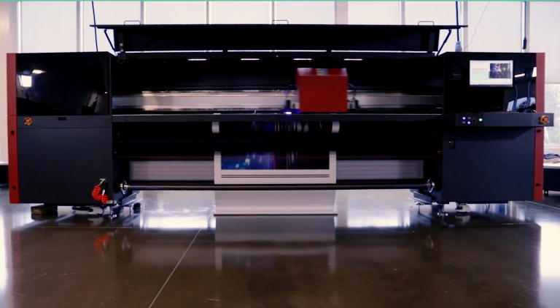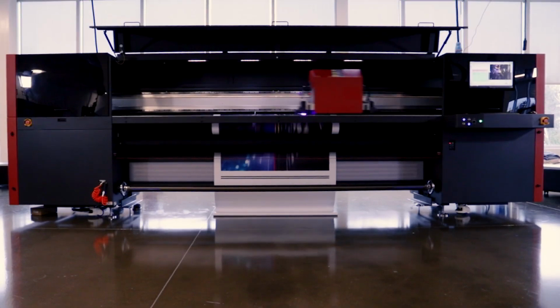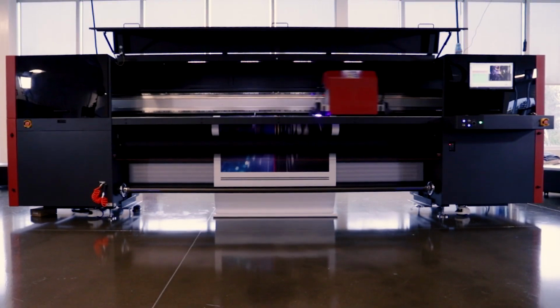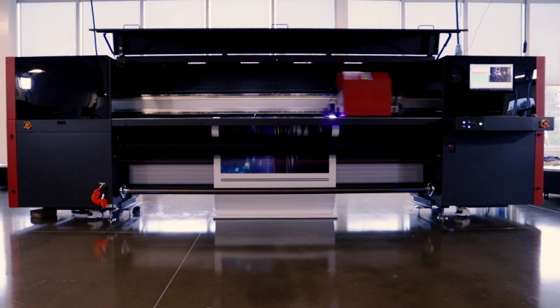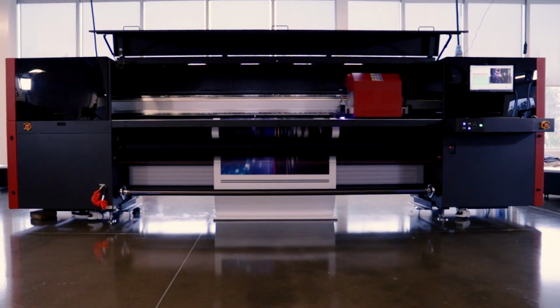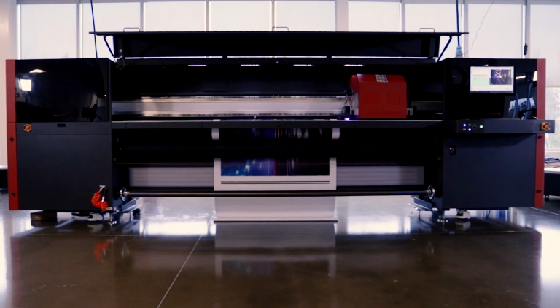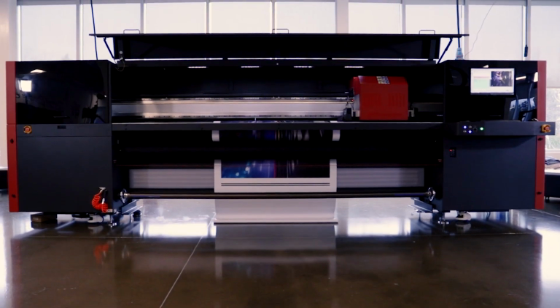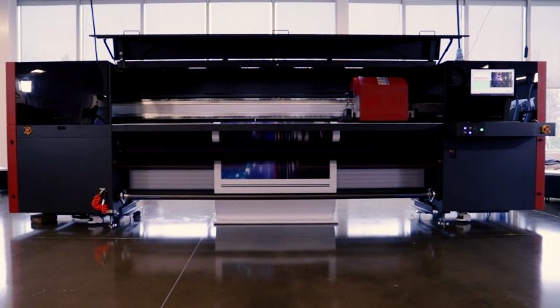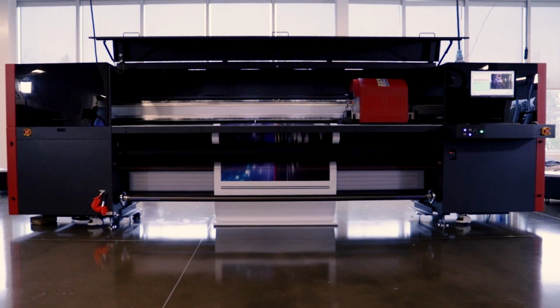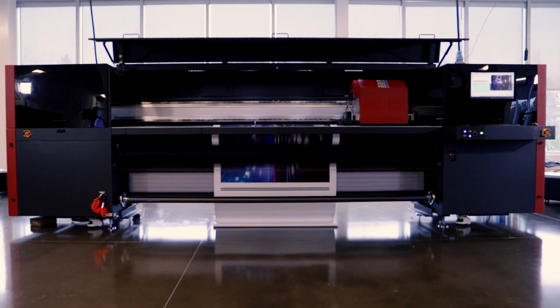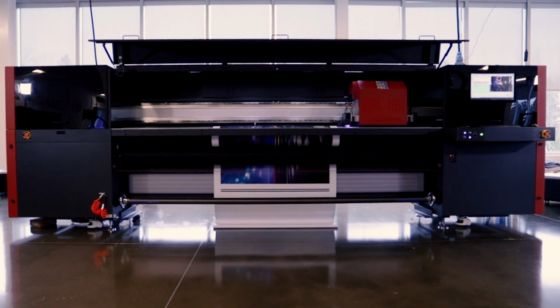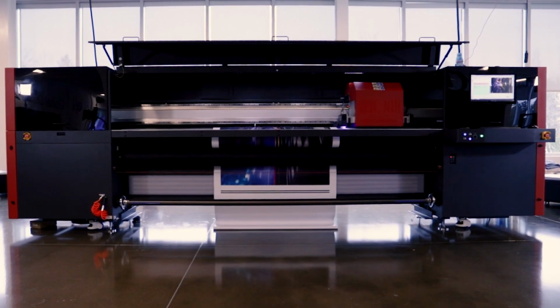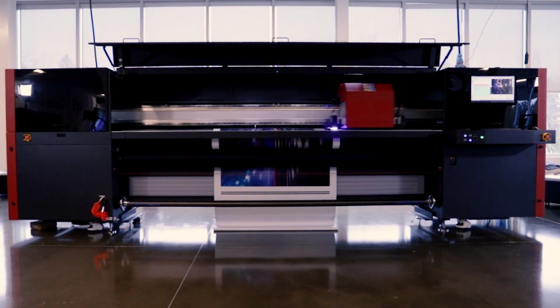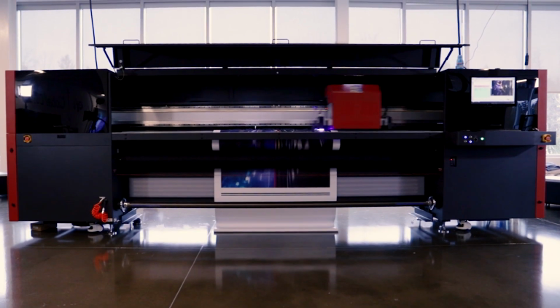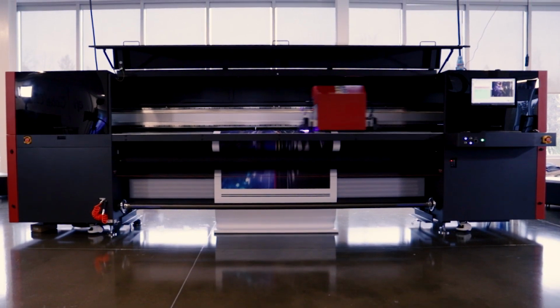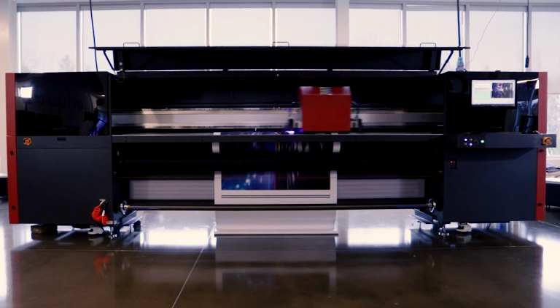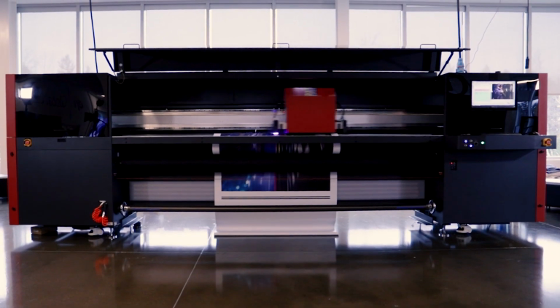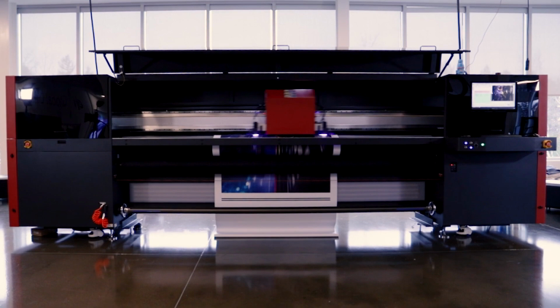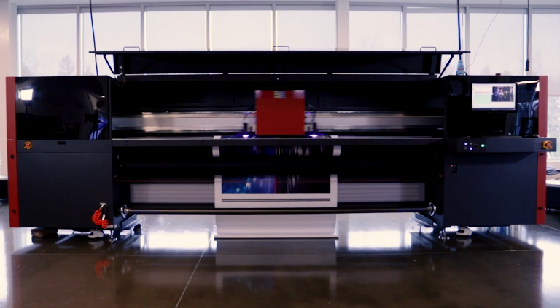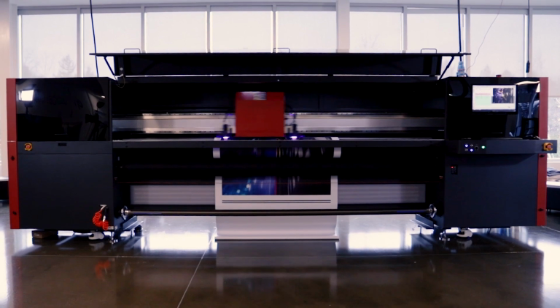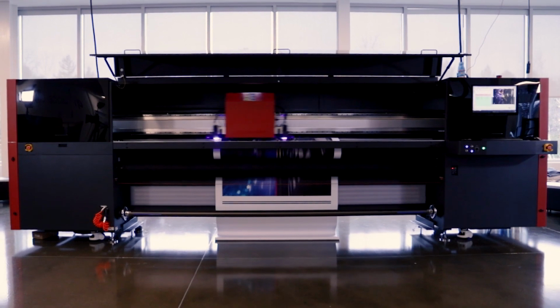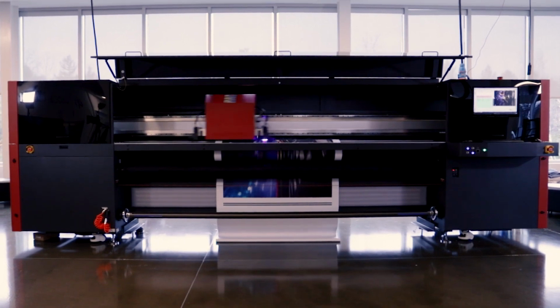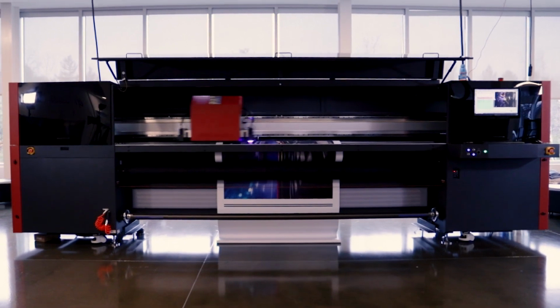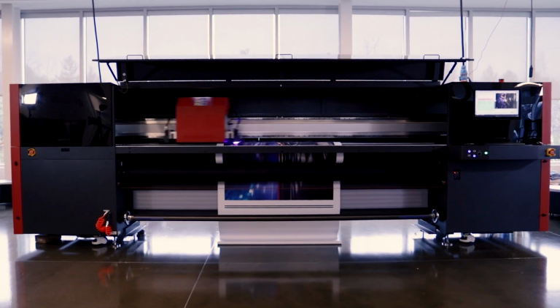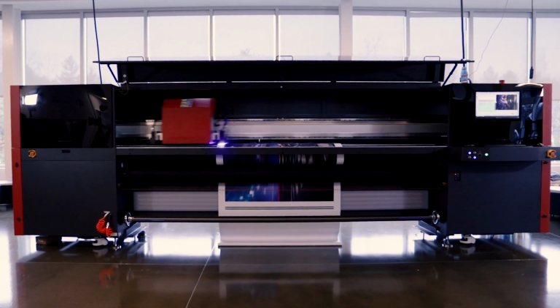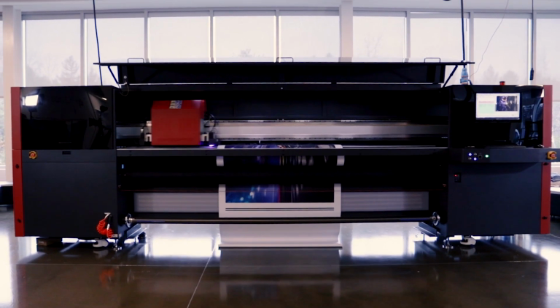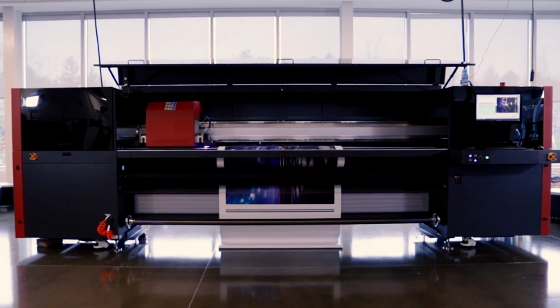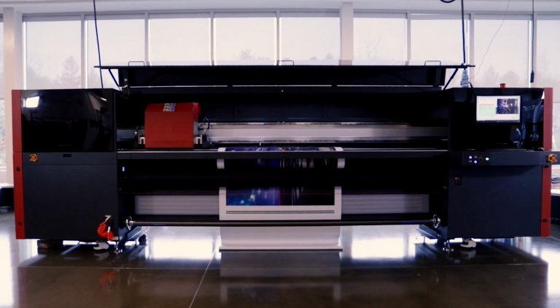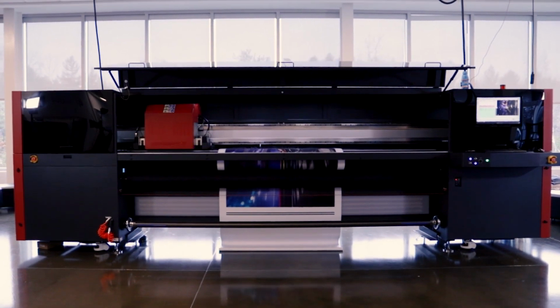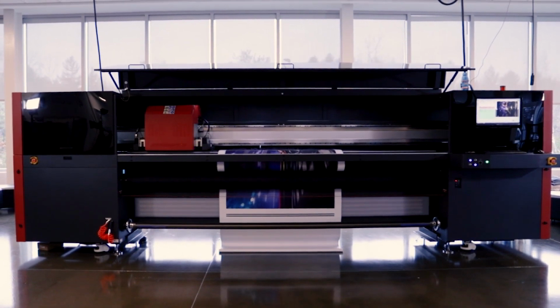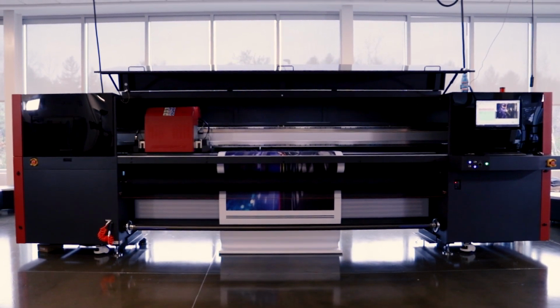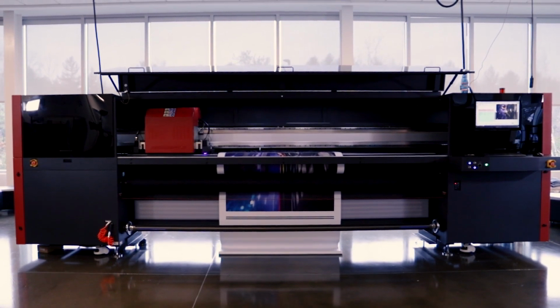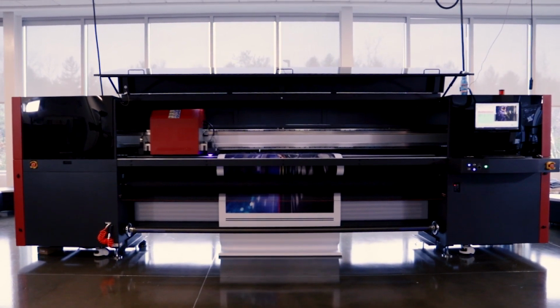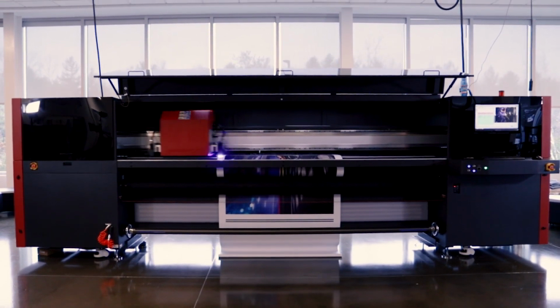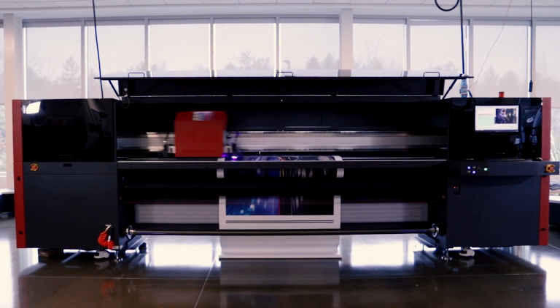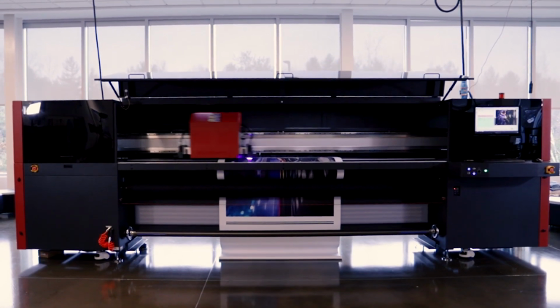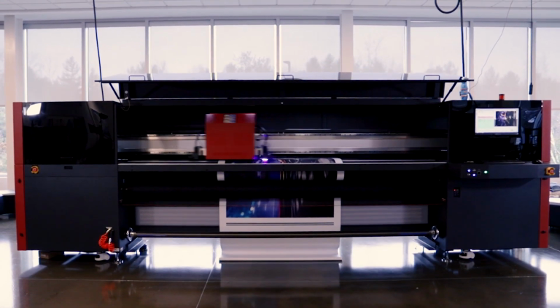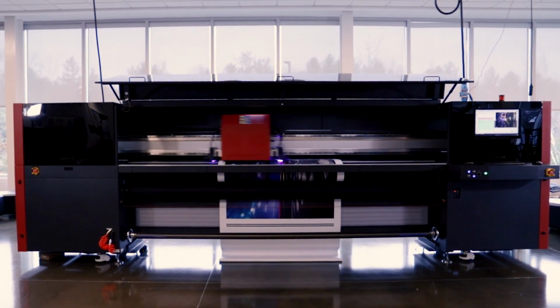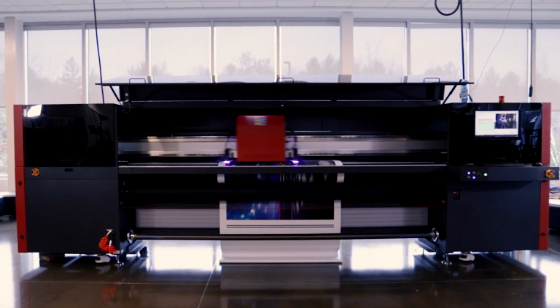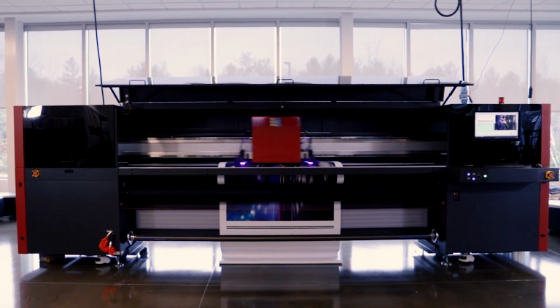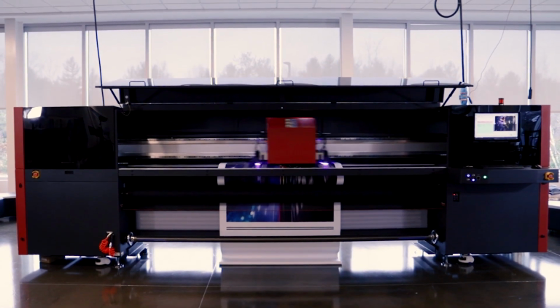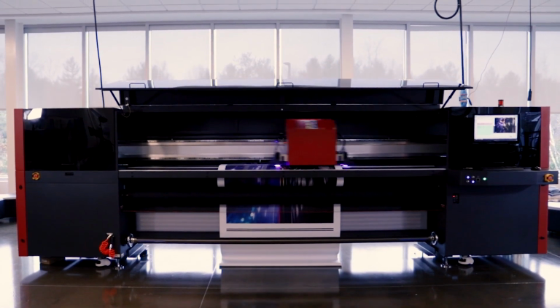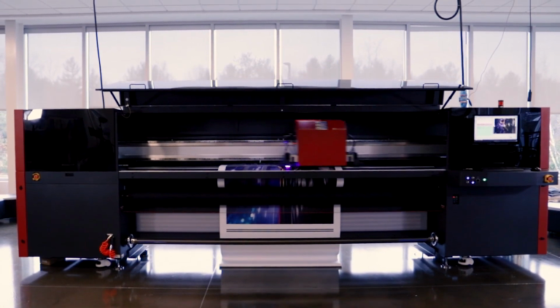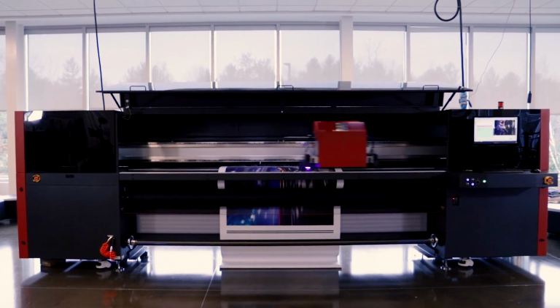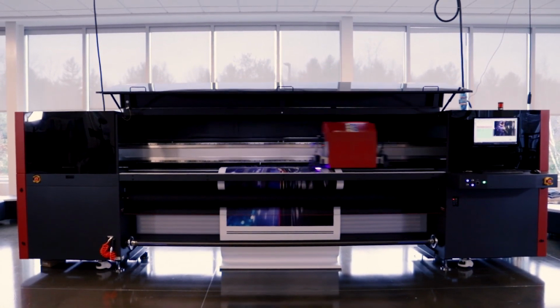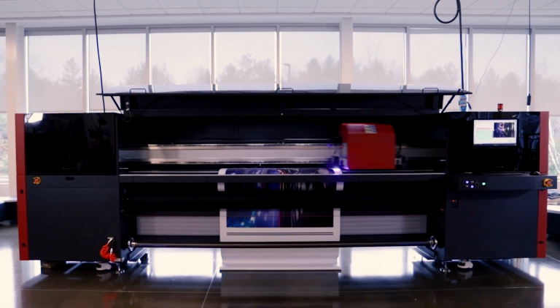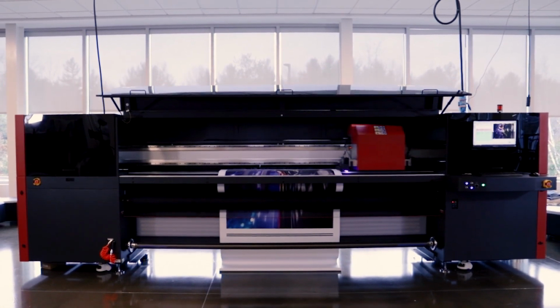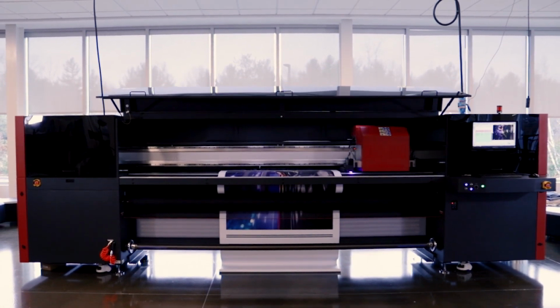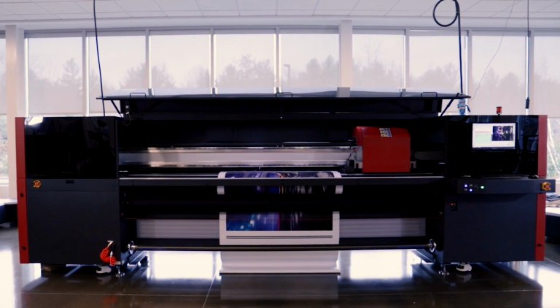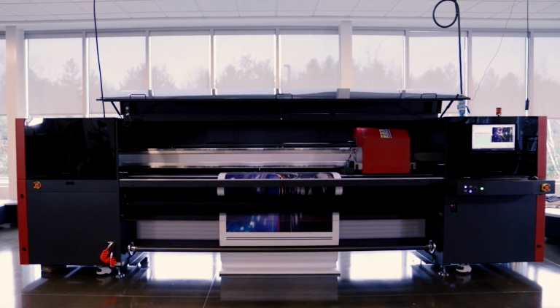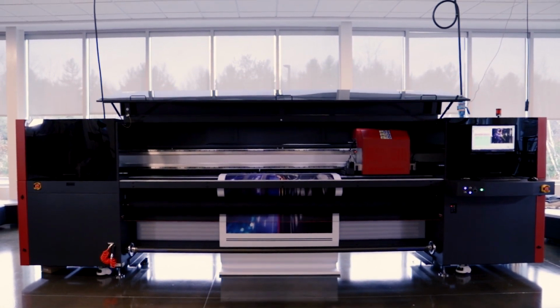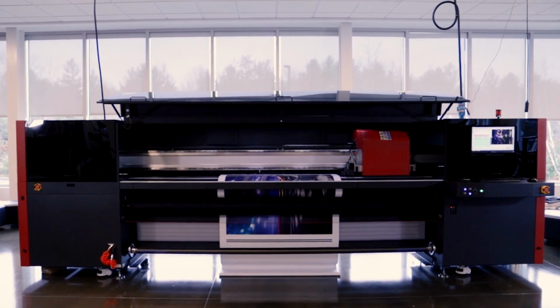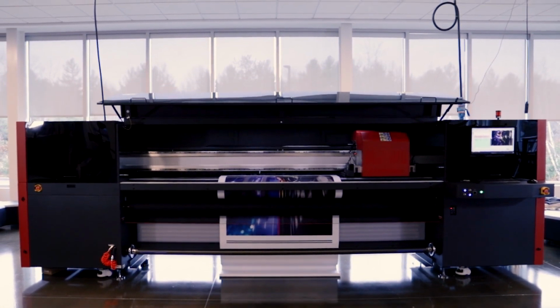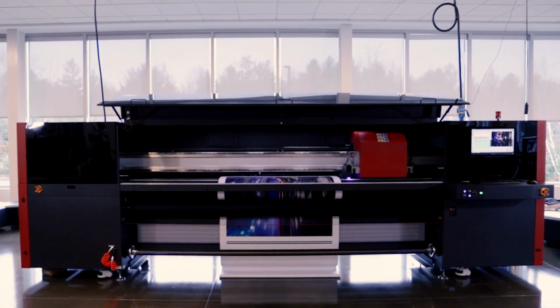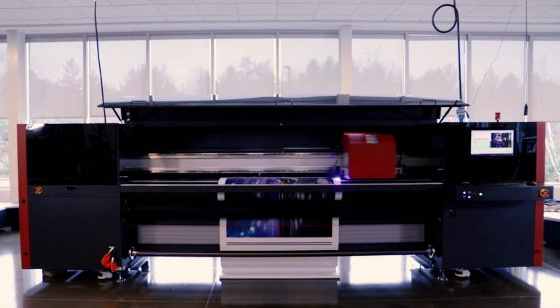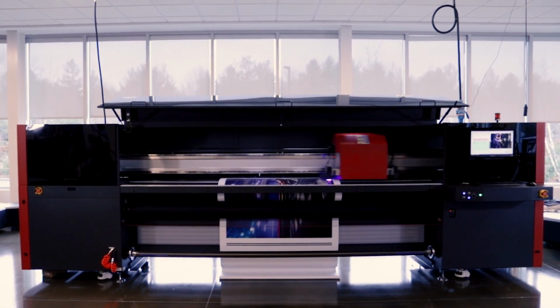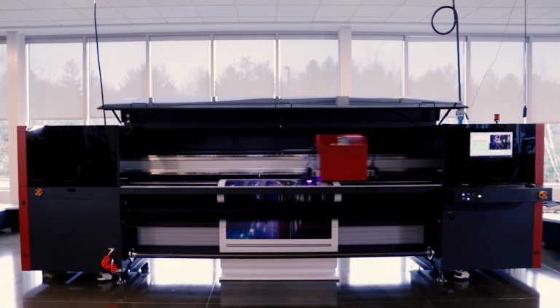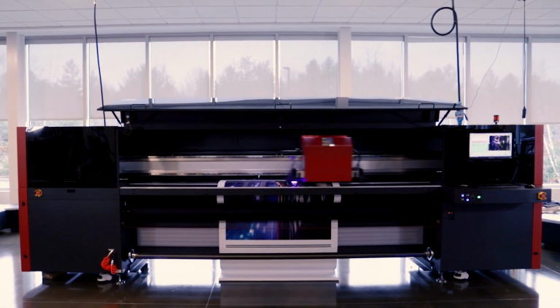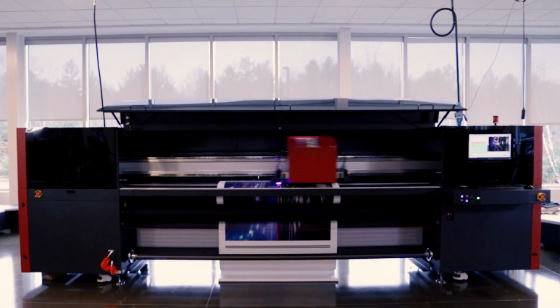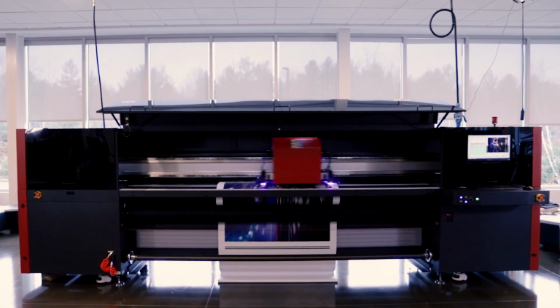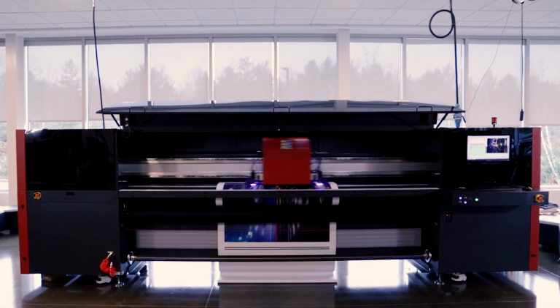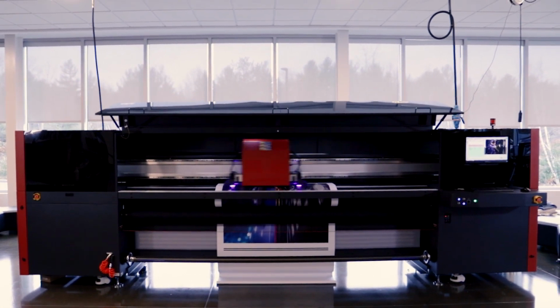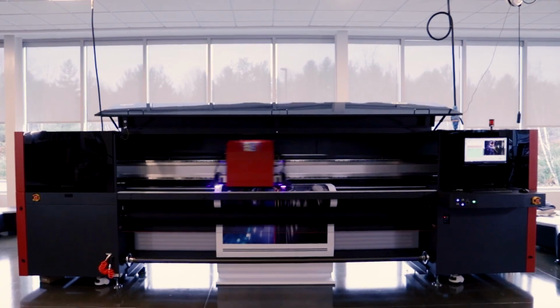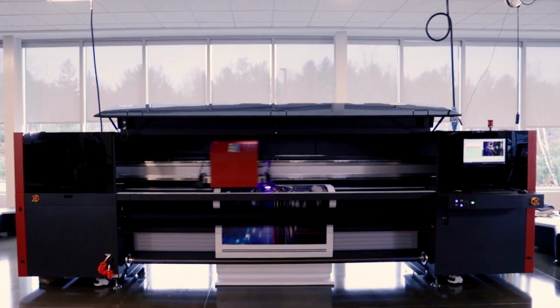Grow, profit, and change the game with the EFI Pro 32R and its double-sided blockout printing power tool.